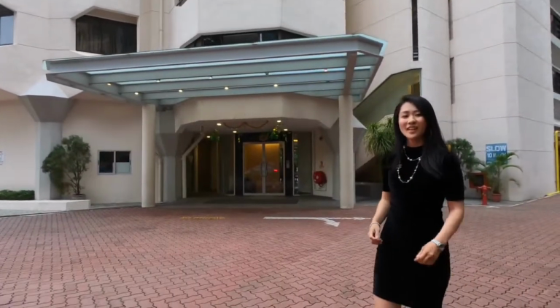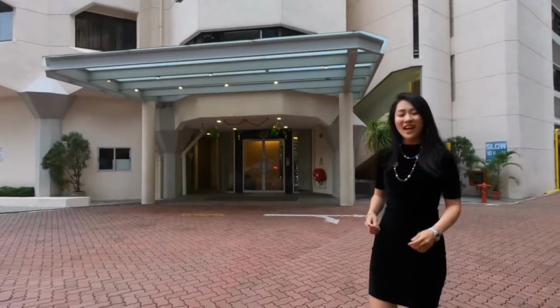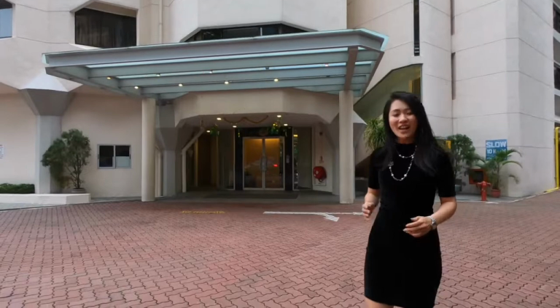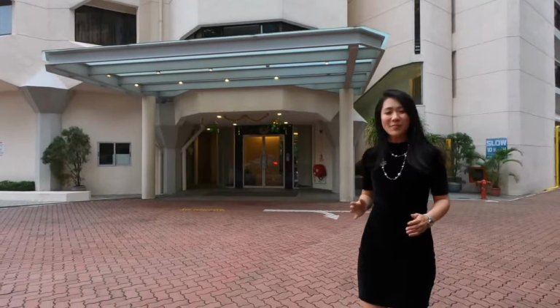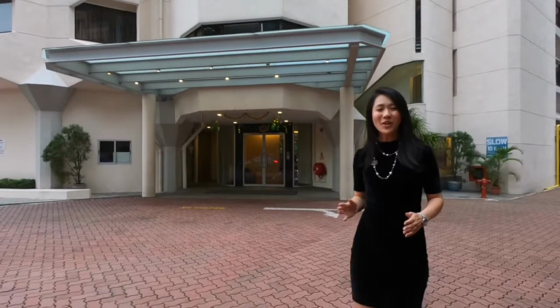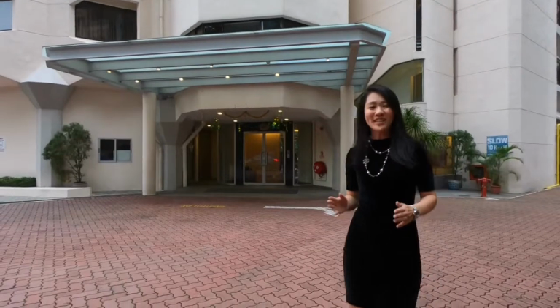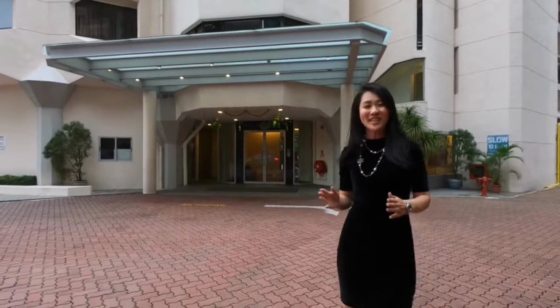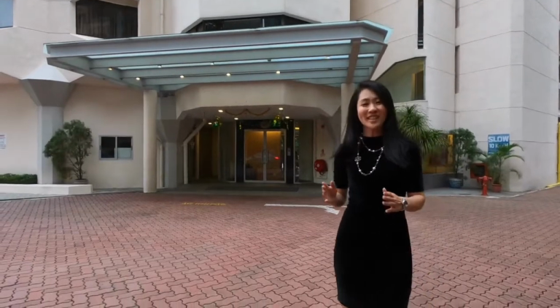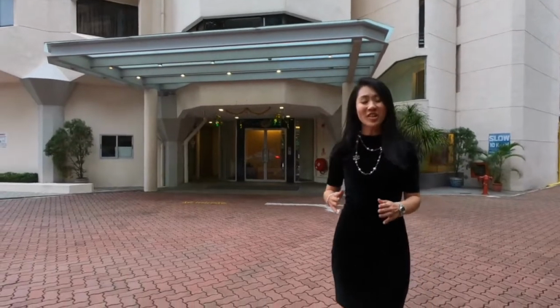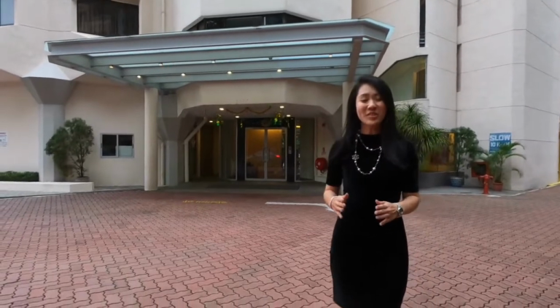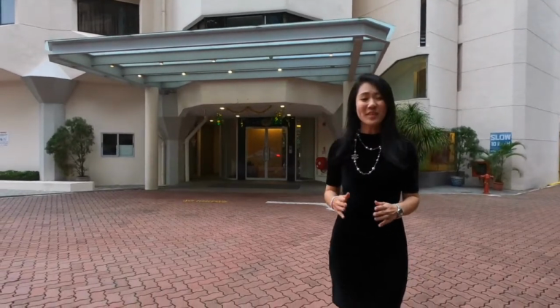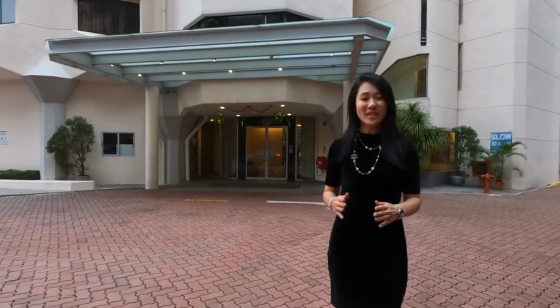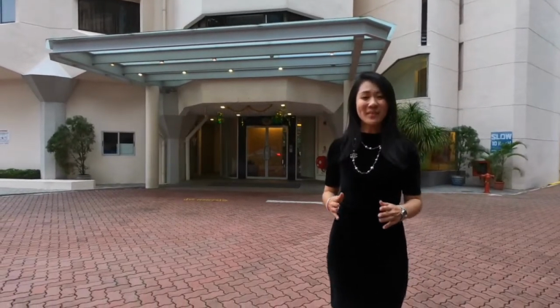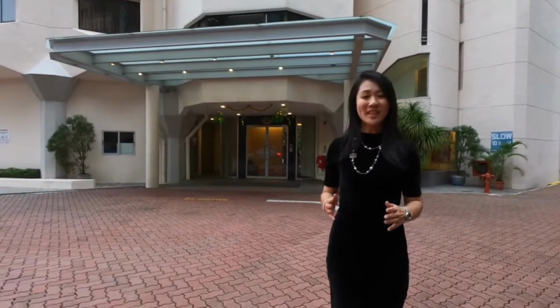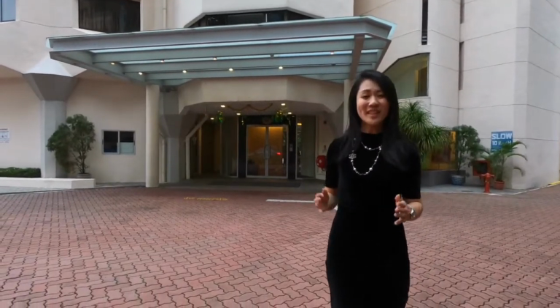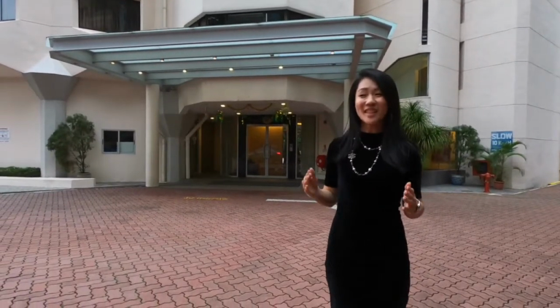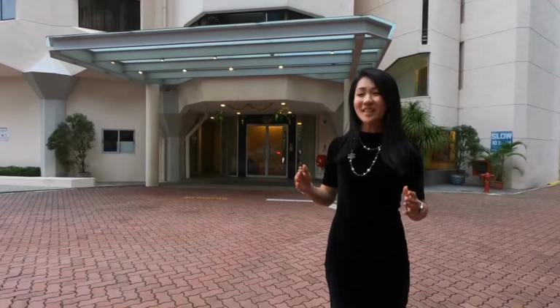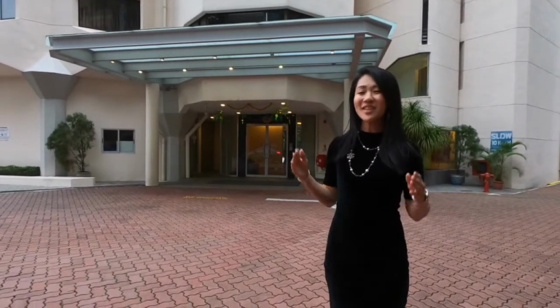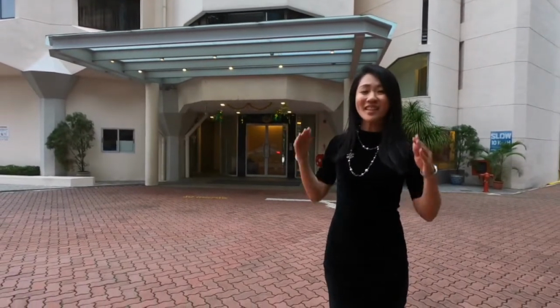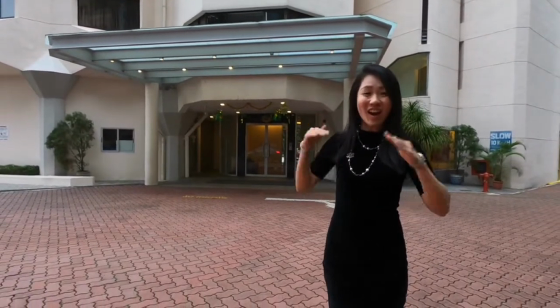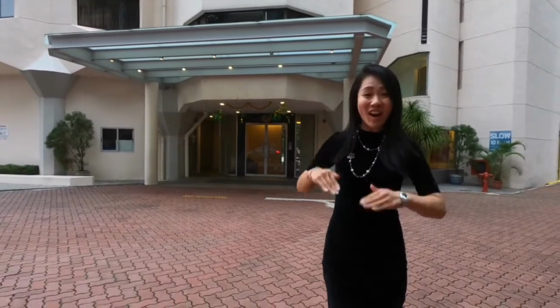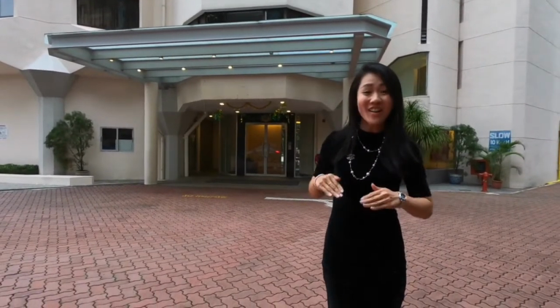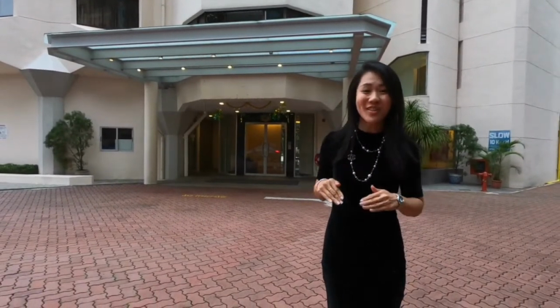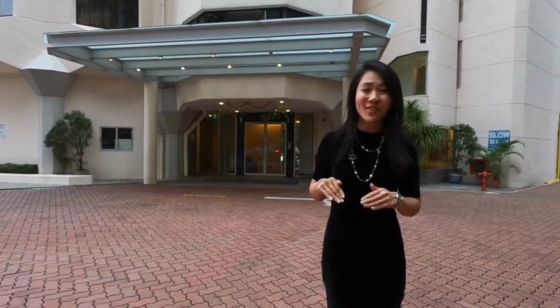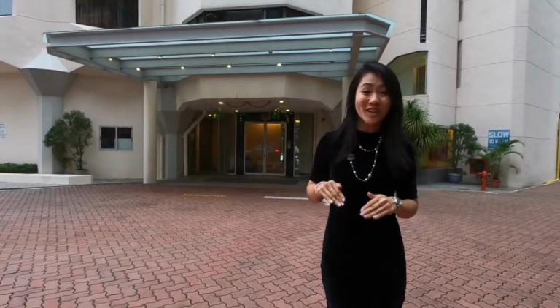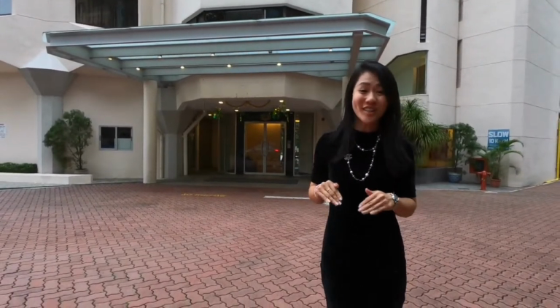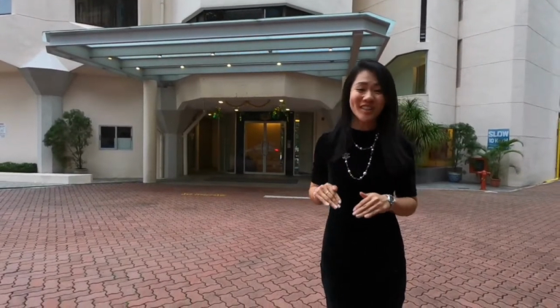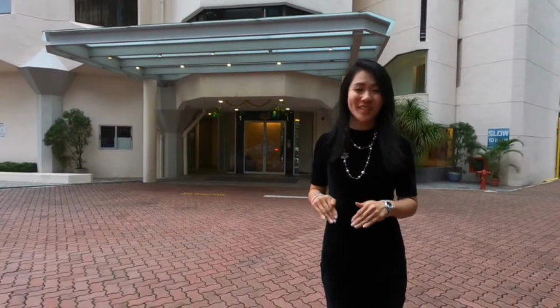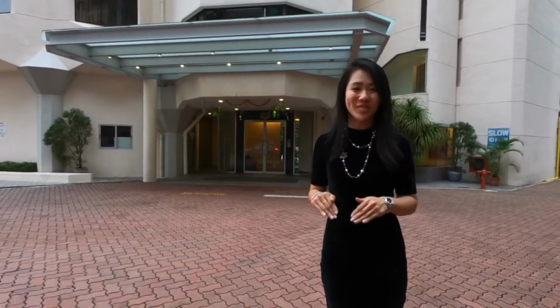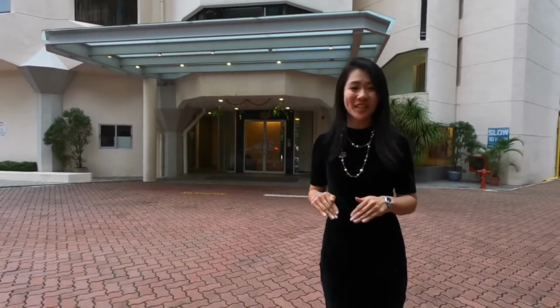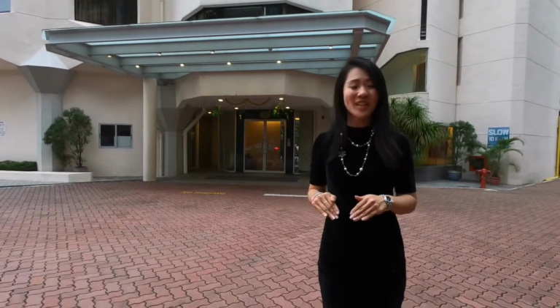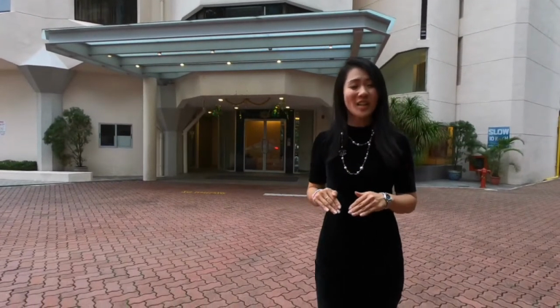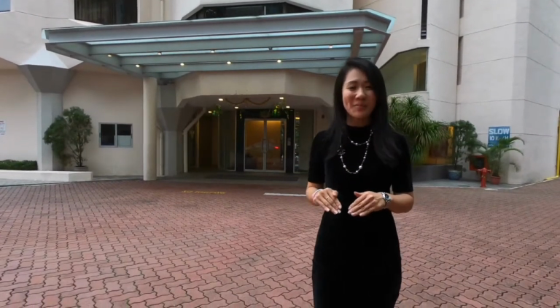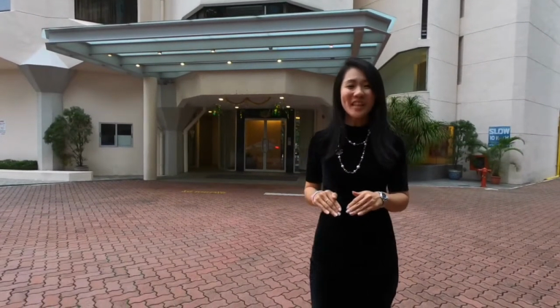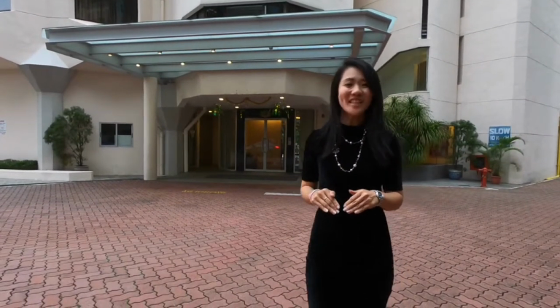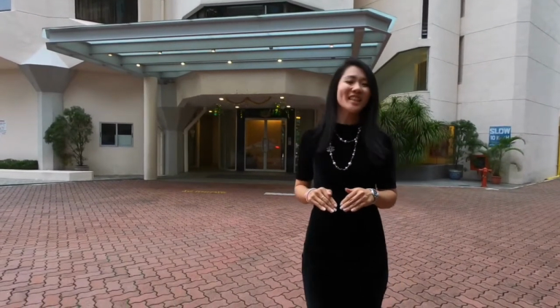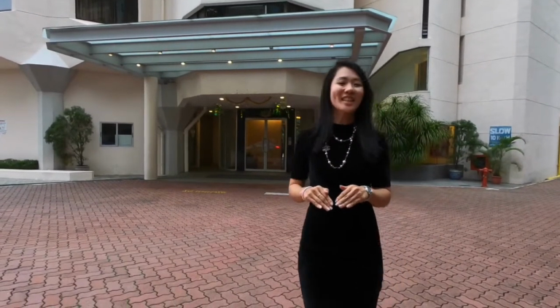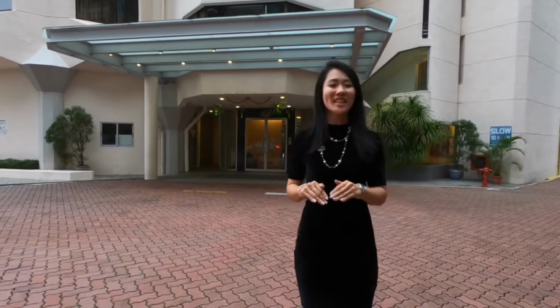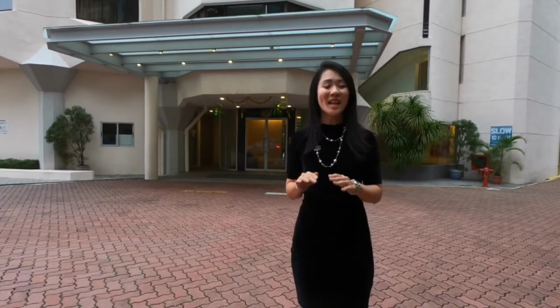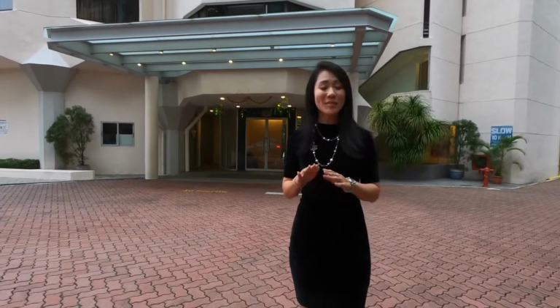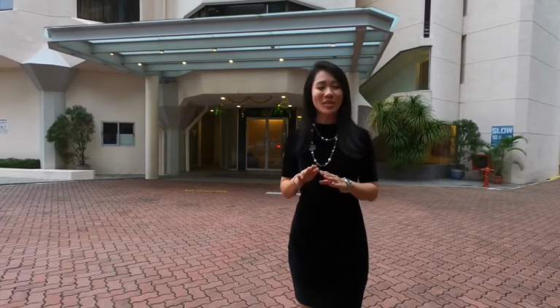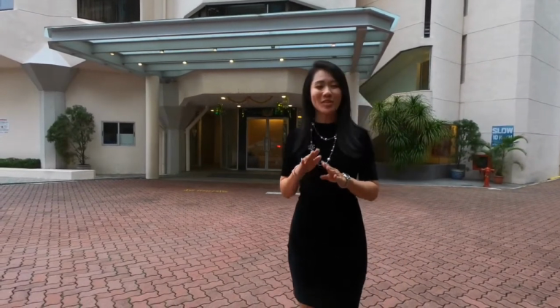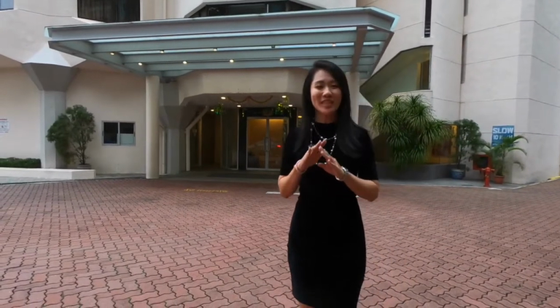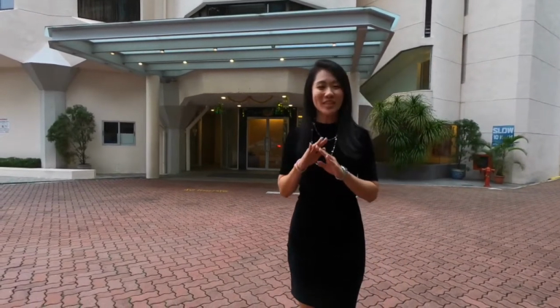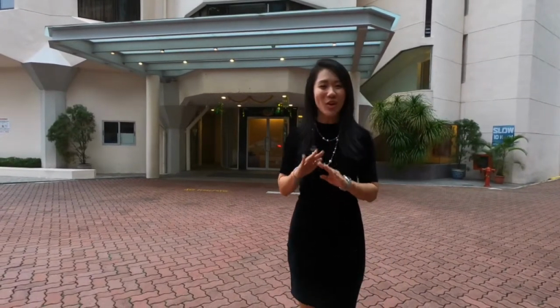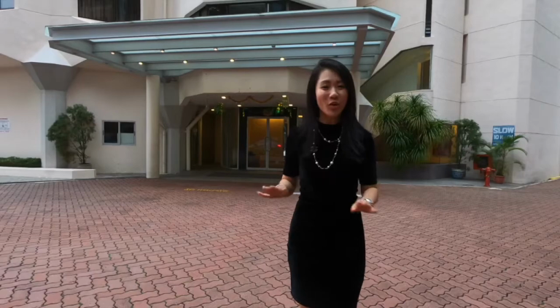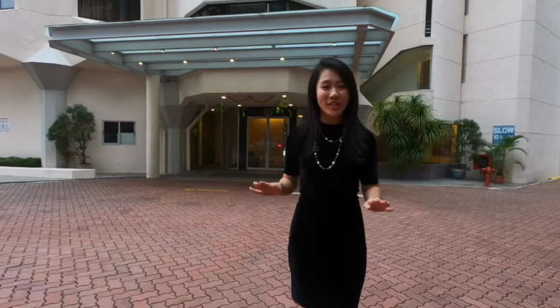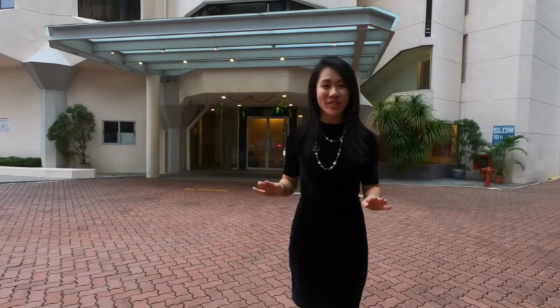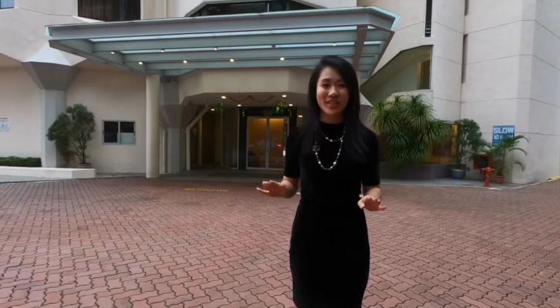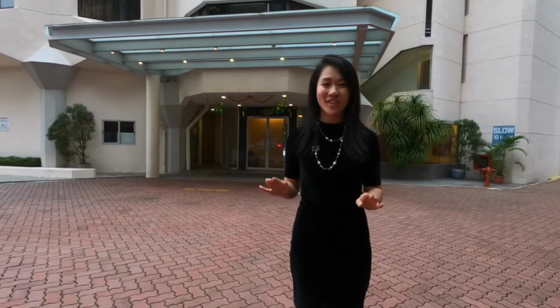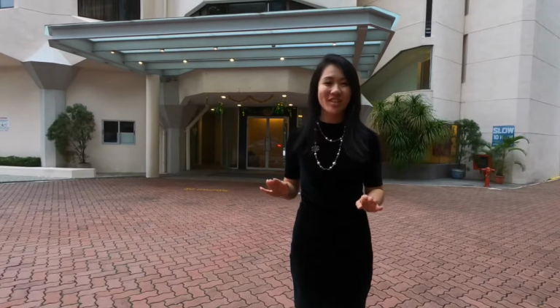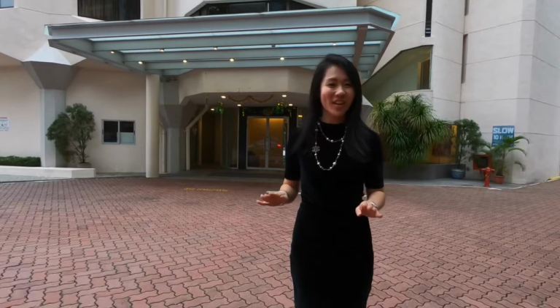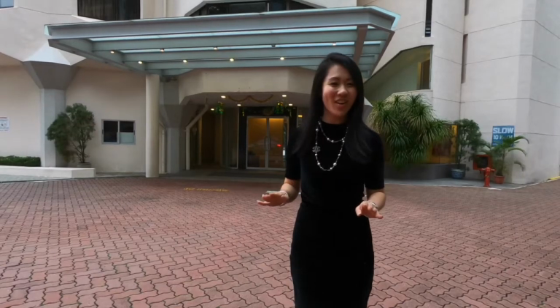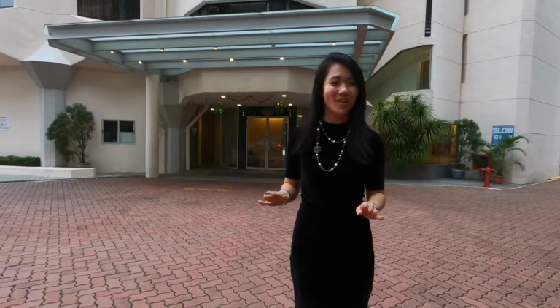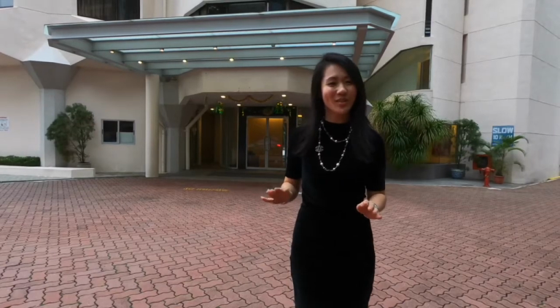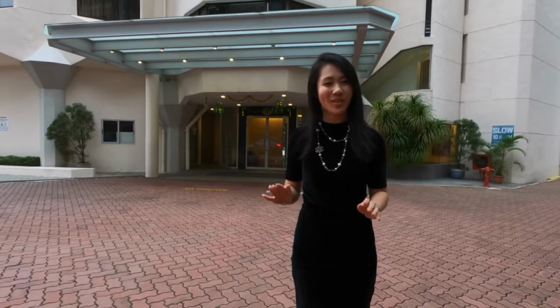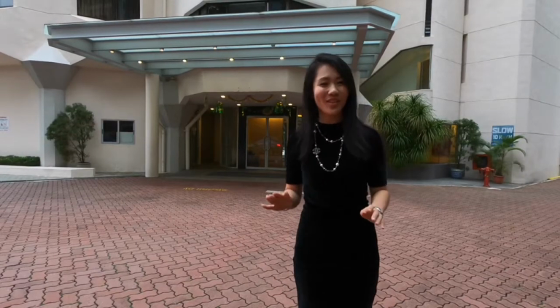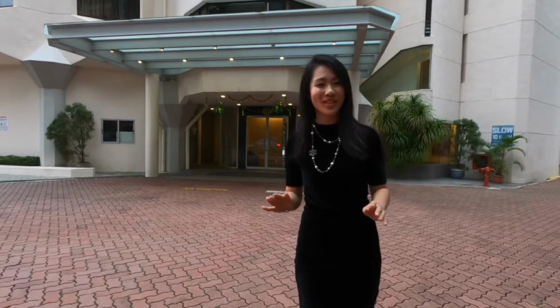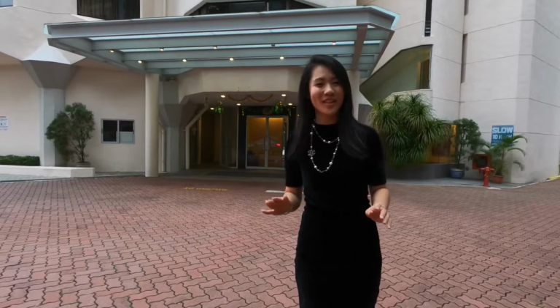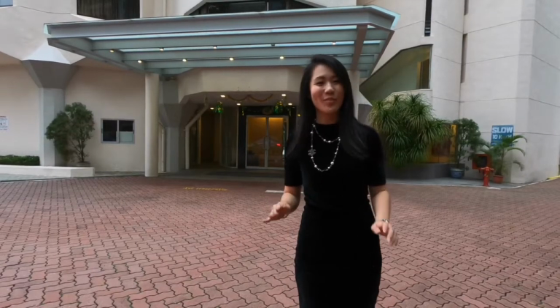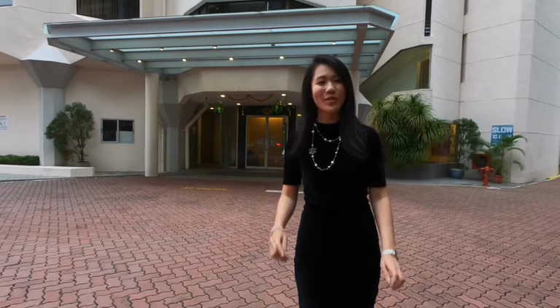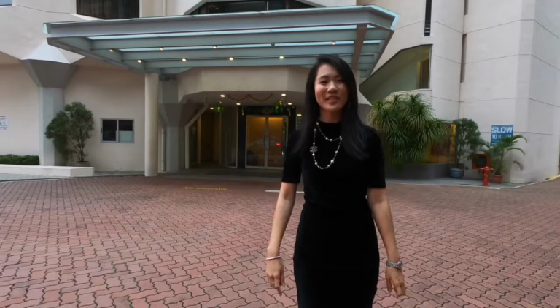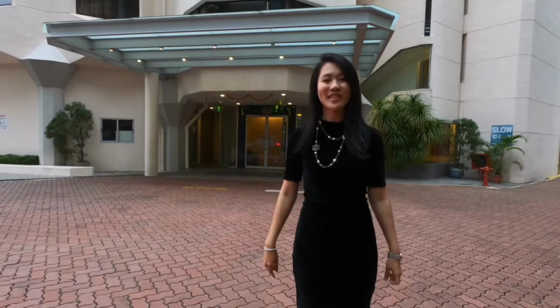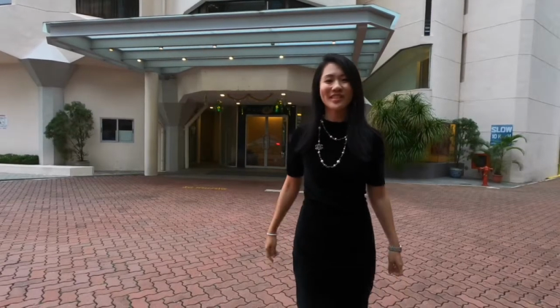High Point is a condominium nestled in the heart of the Orchard District, a place that needs absolutely no introduction to all Singaporeans.